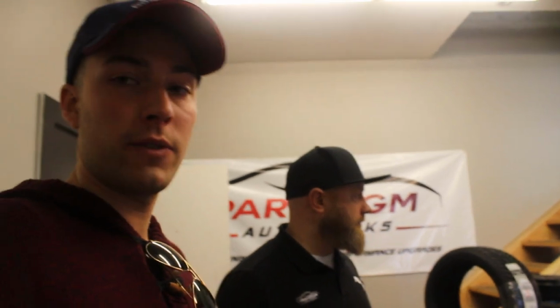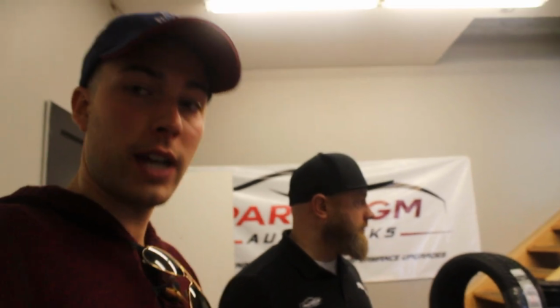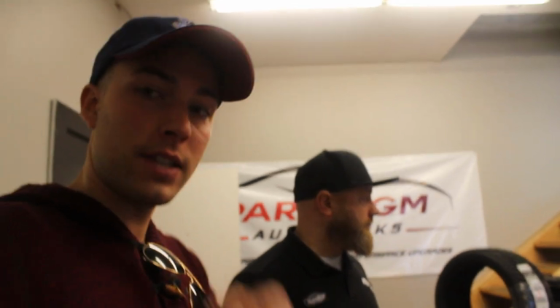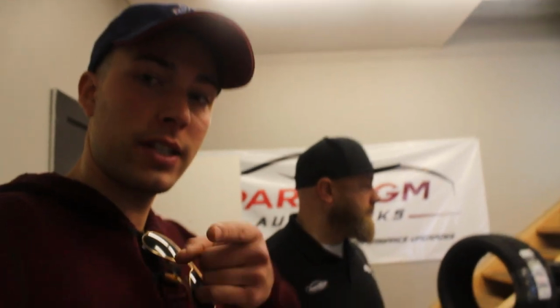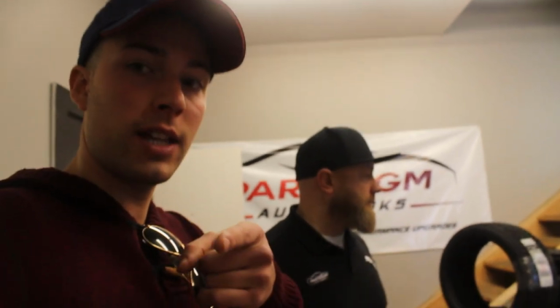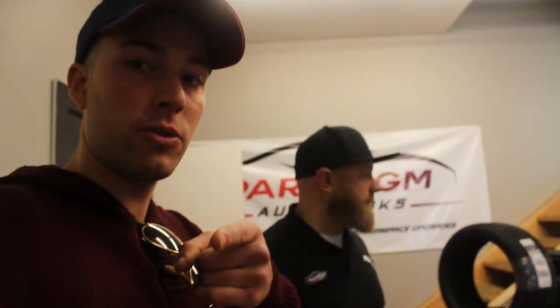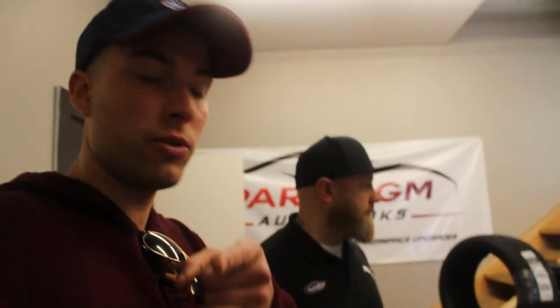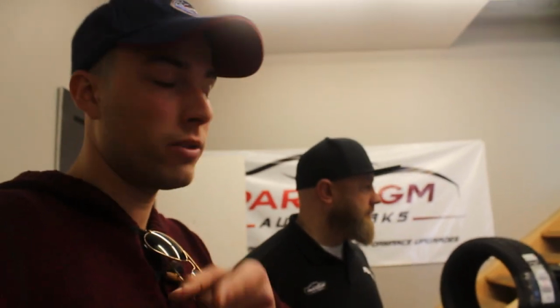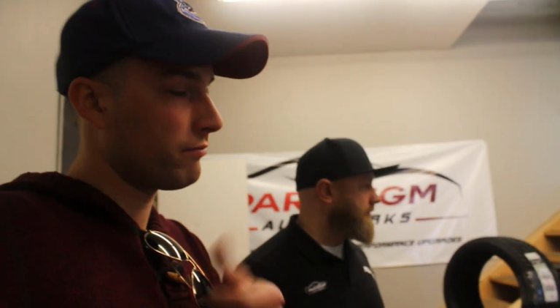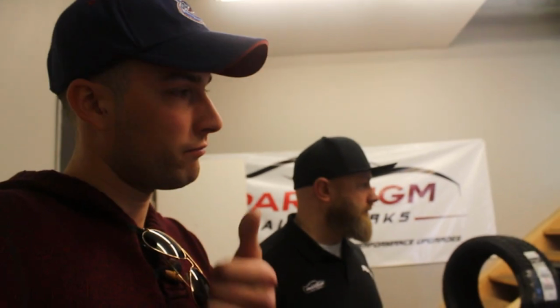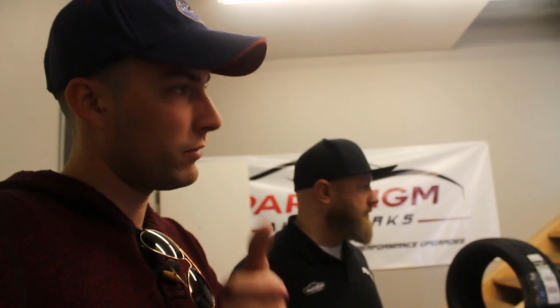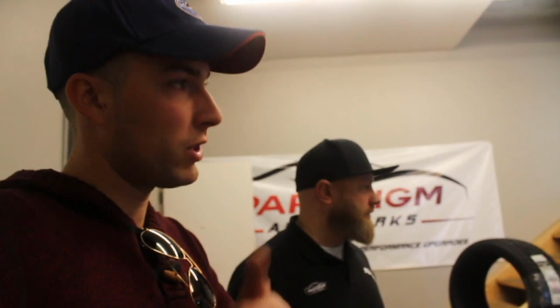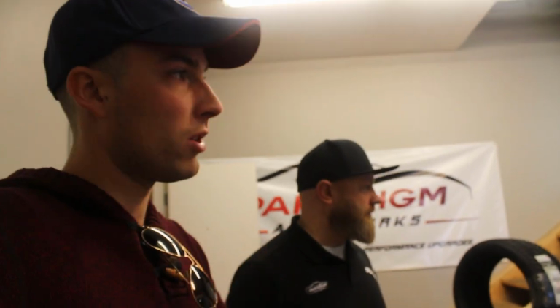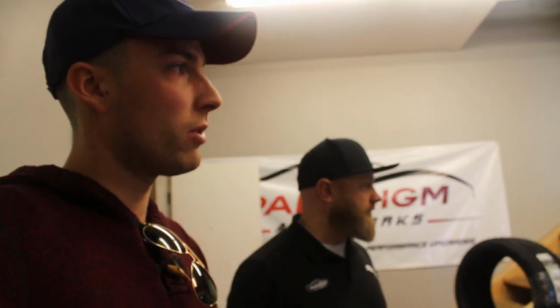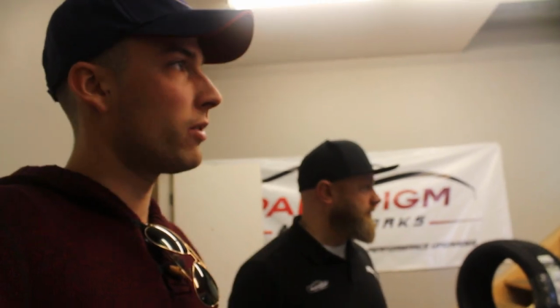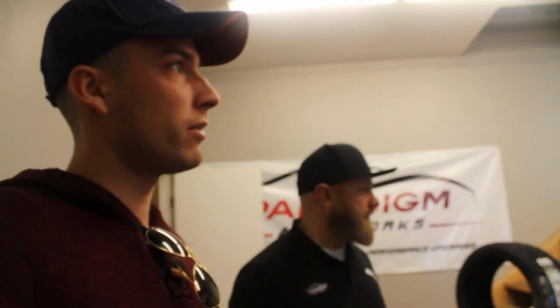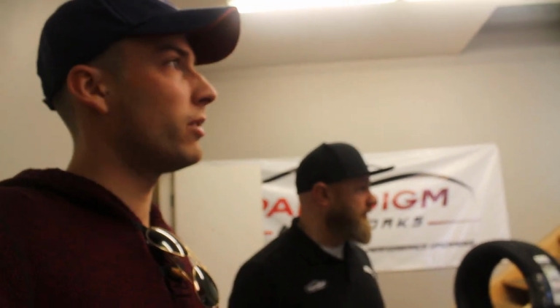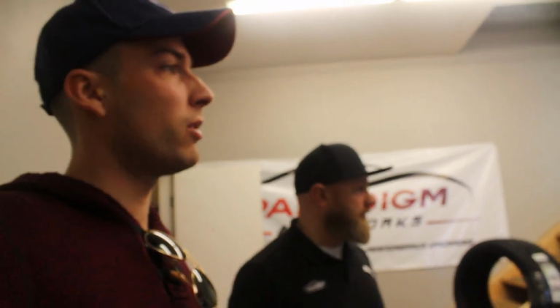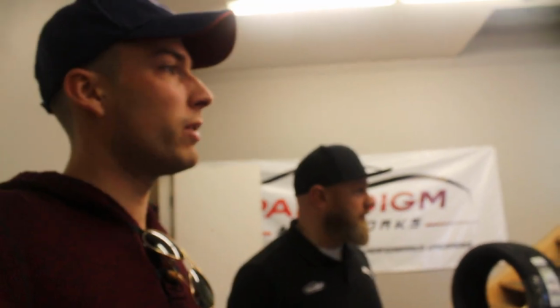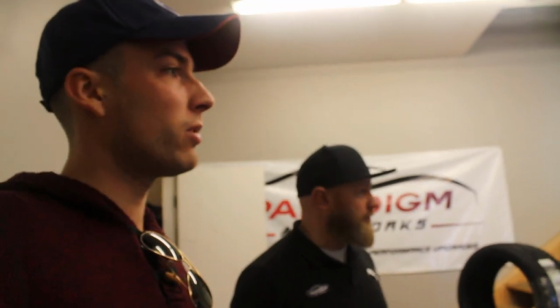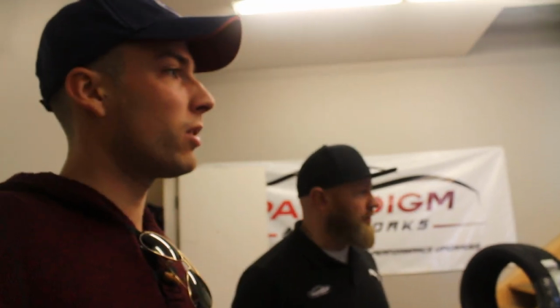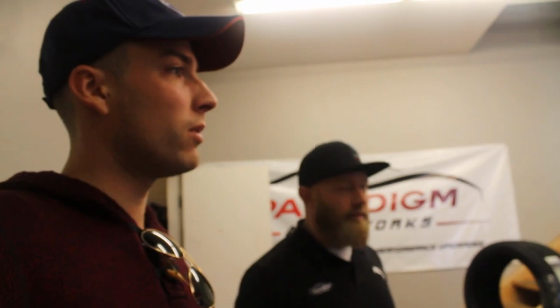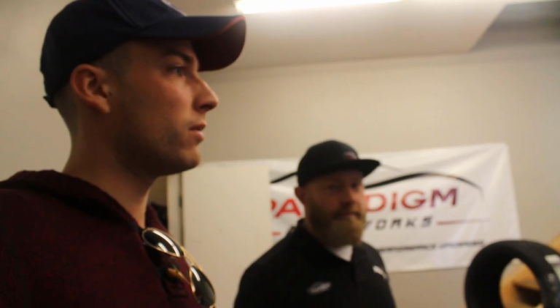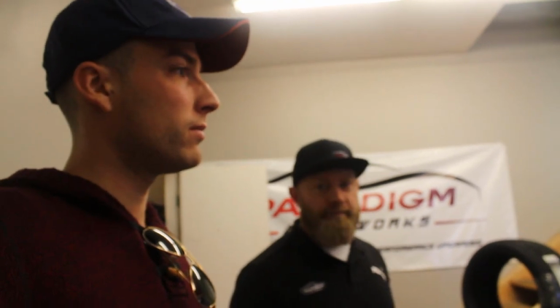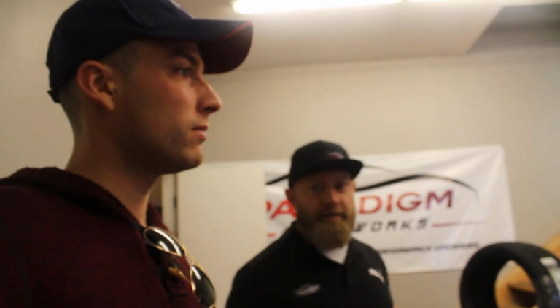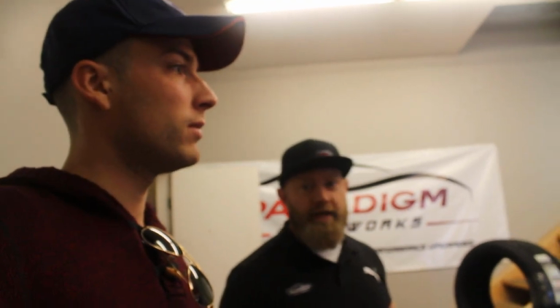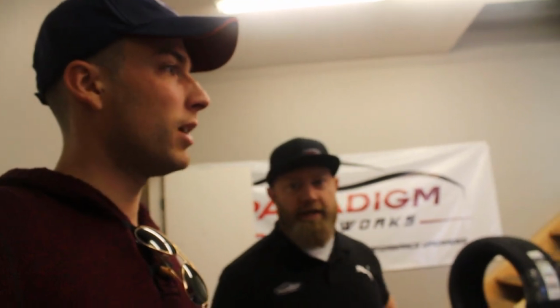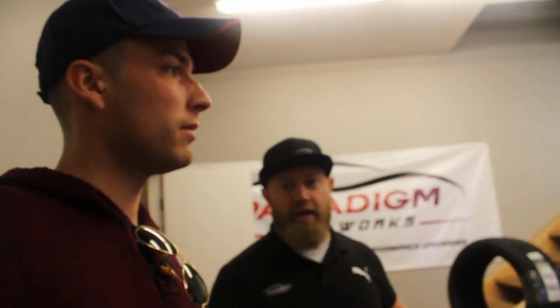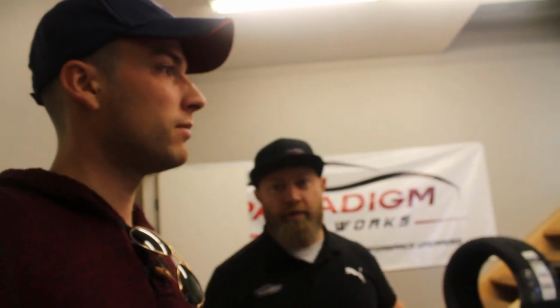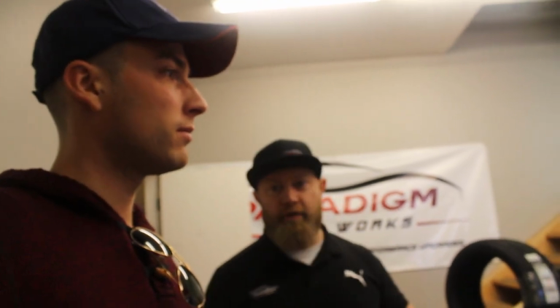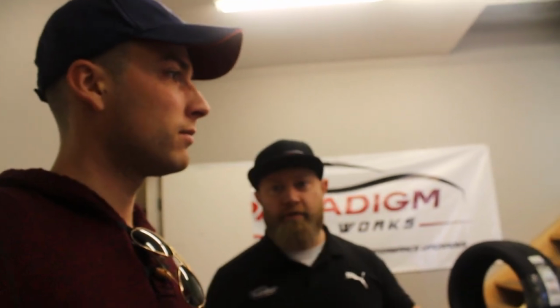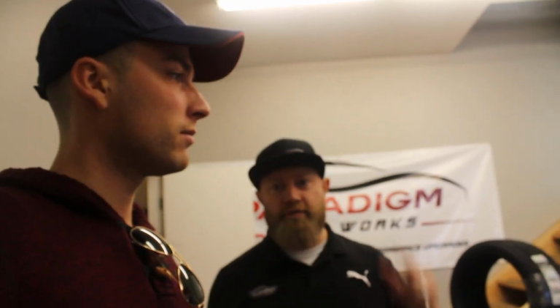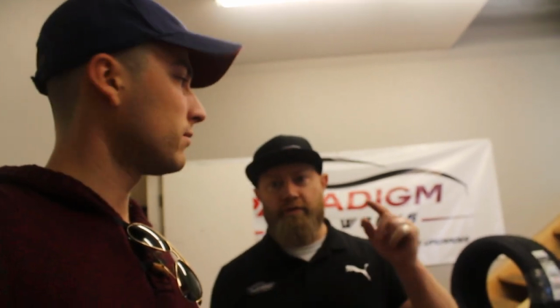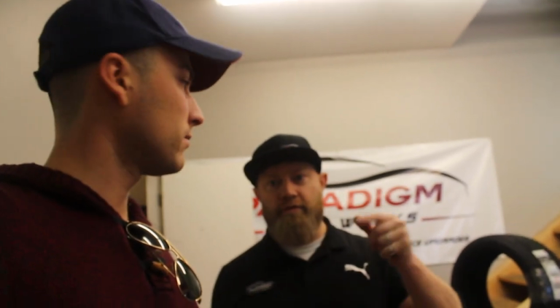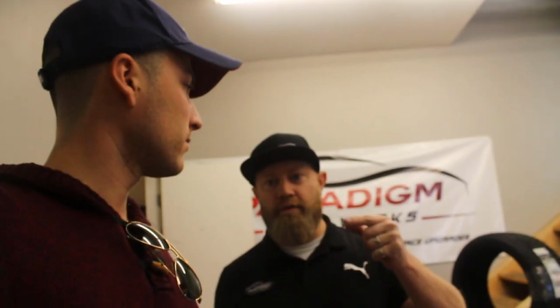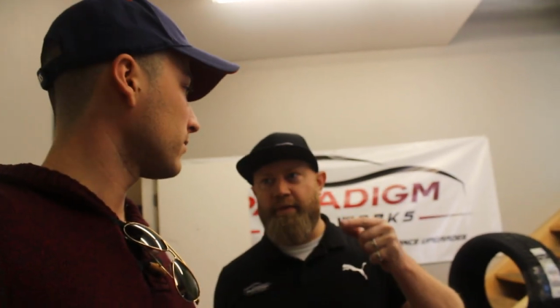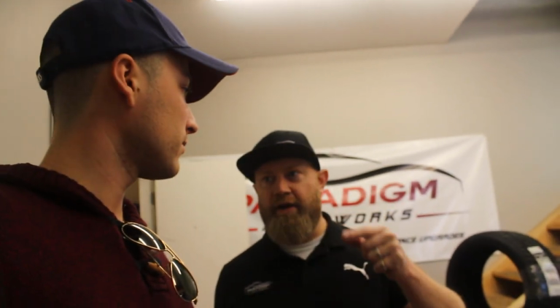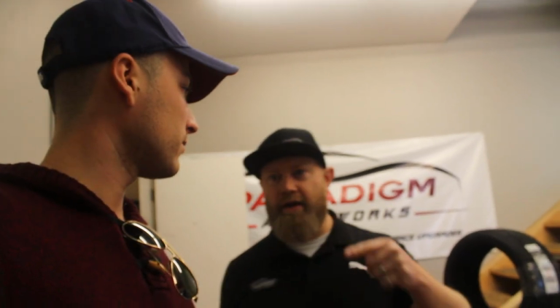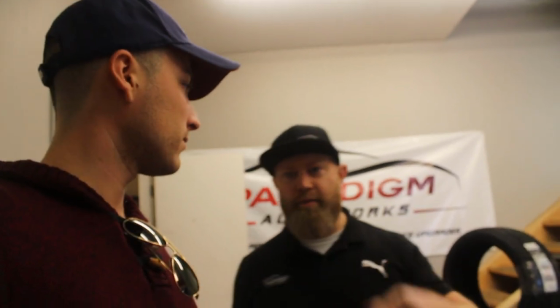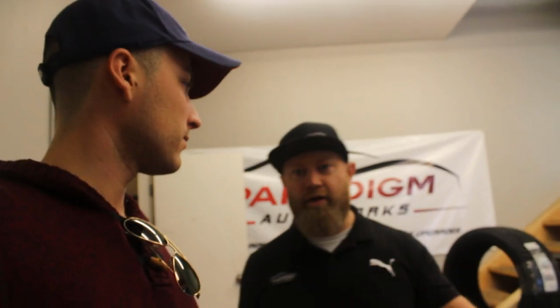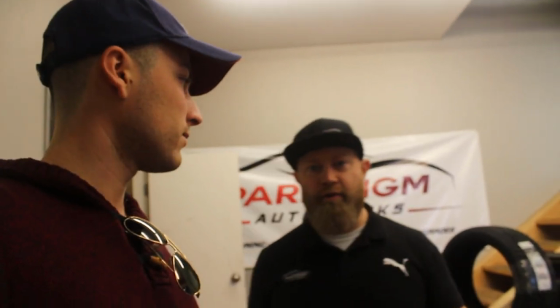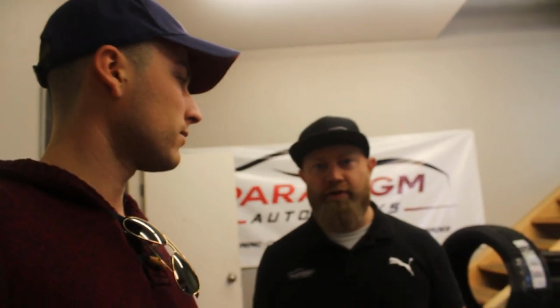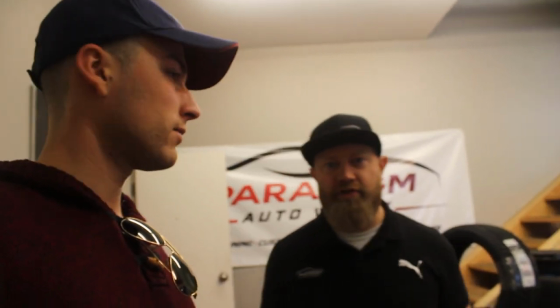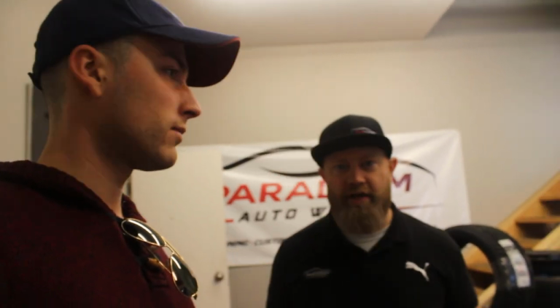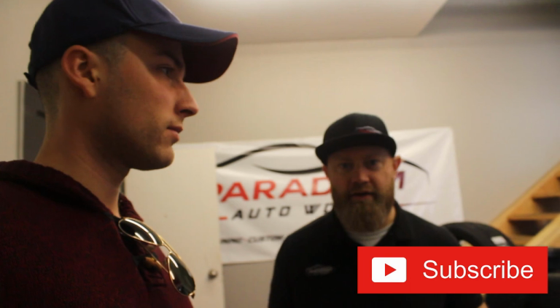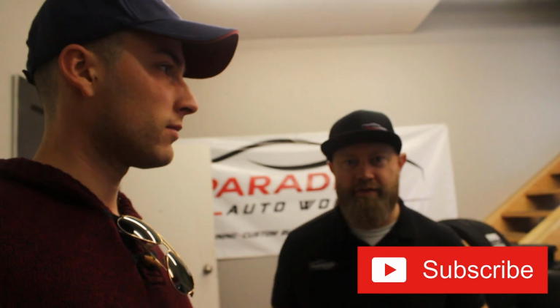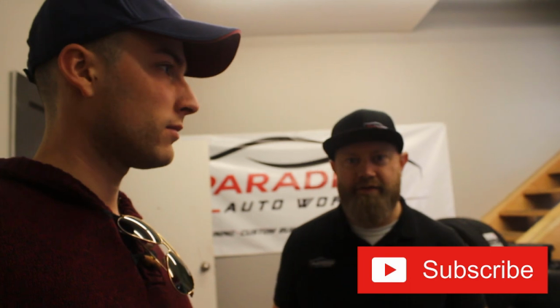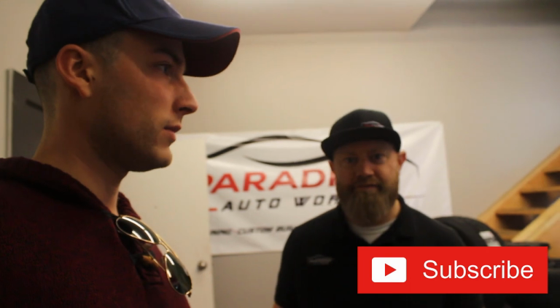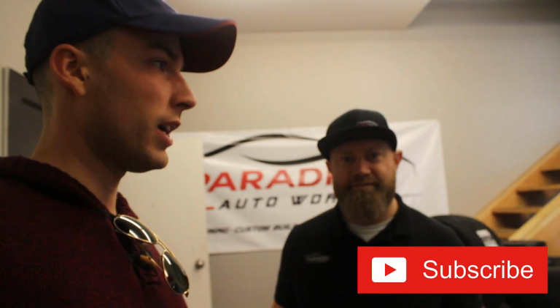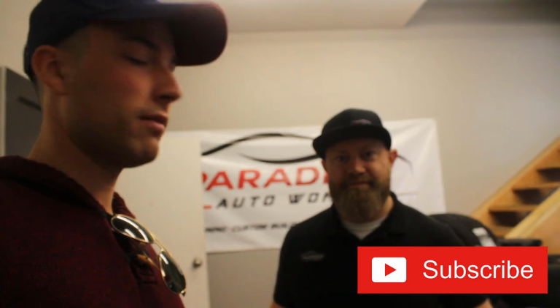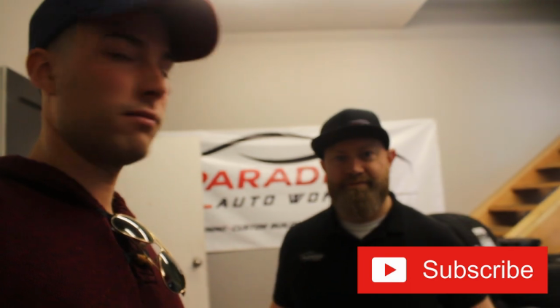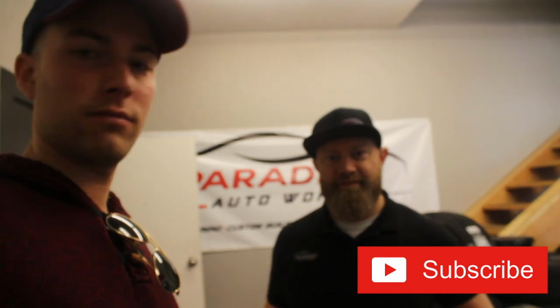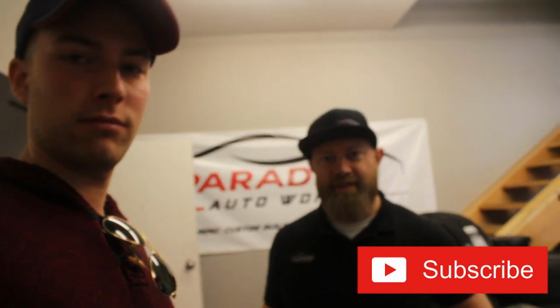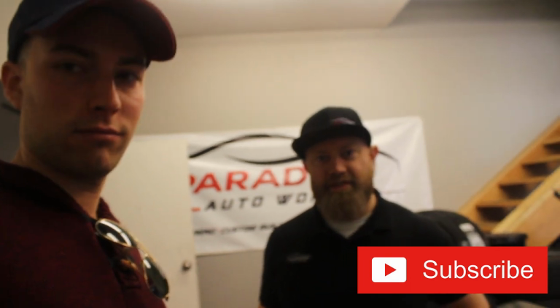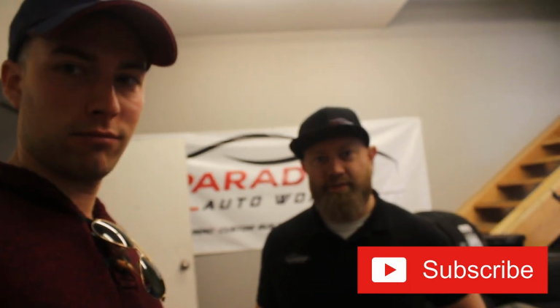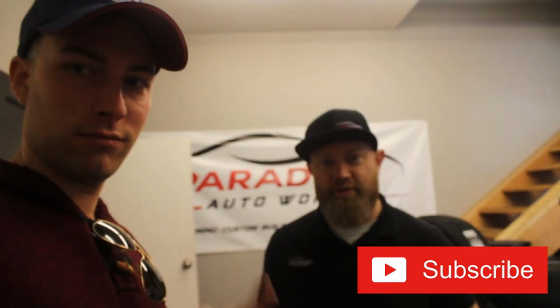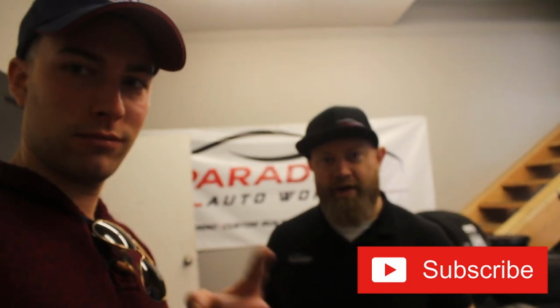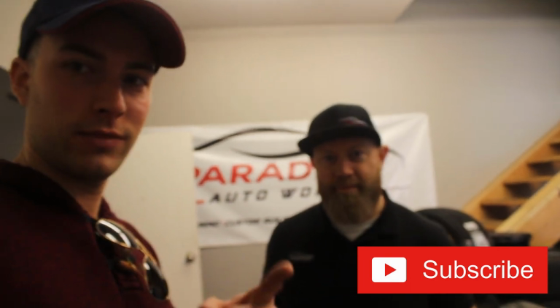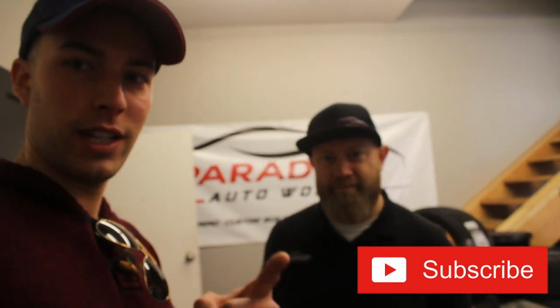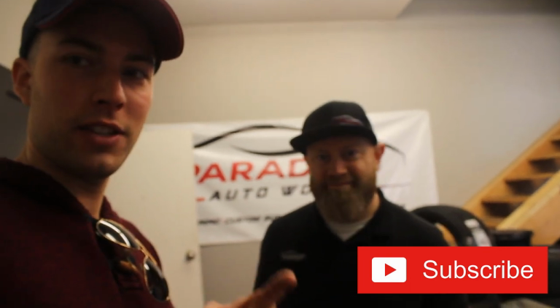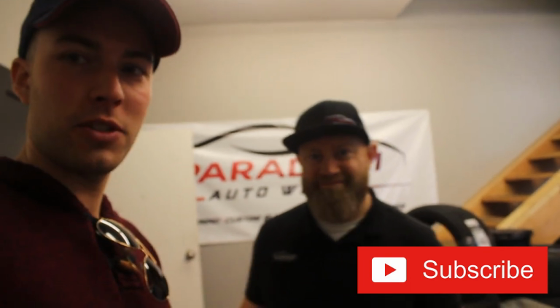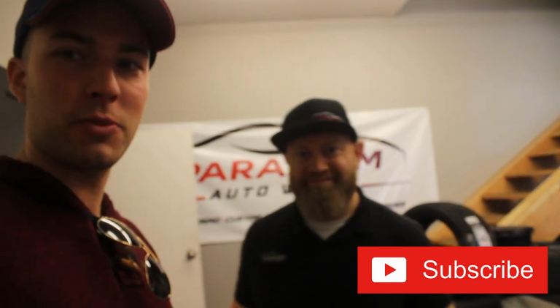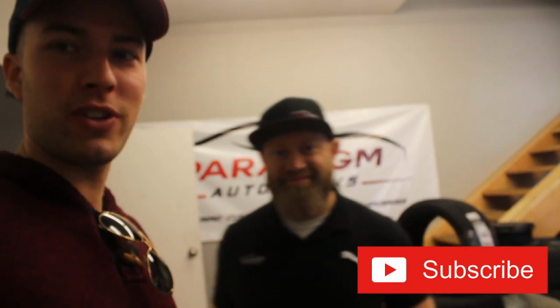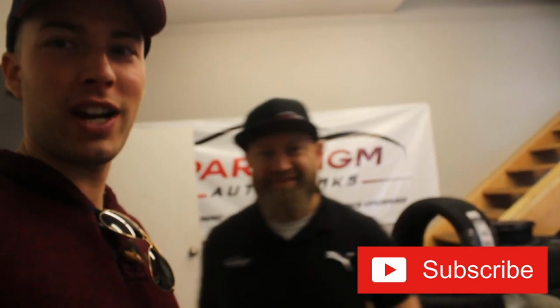If you guys need a tune, you know where to go. Head over to the Paradigm Auto Works channel, hit subscribe.